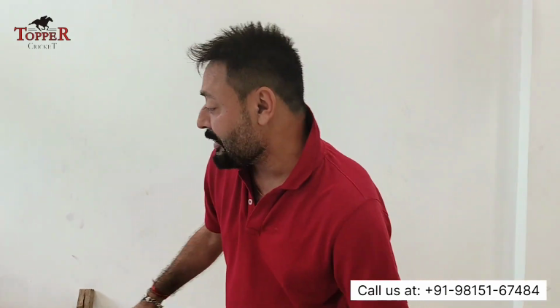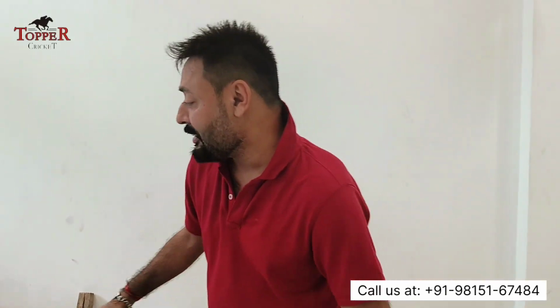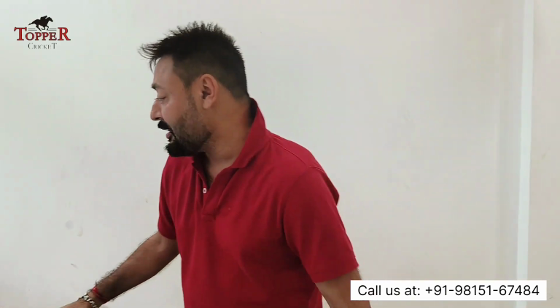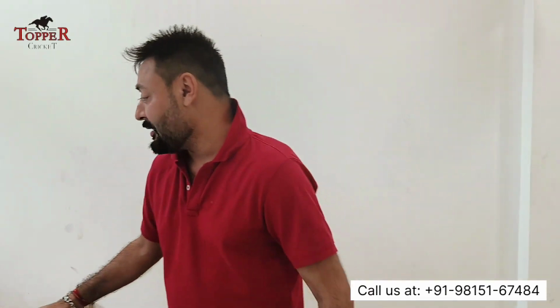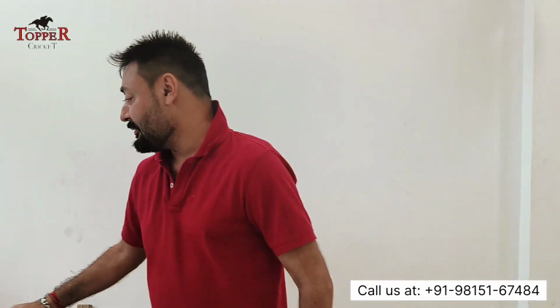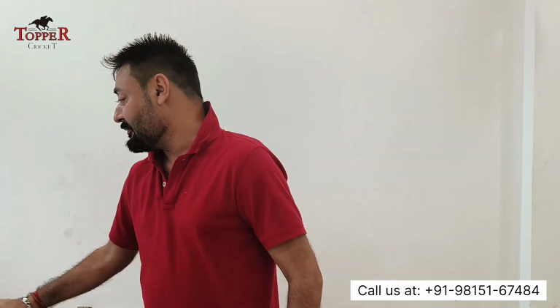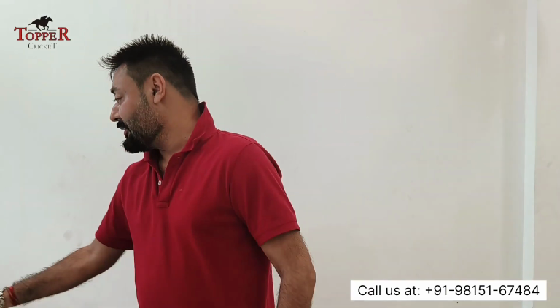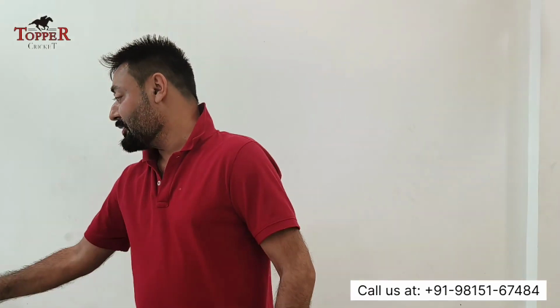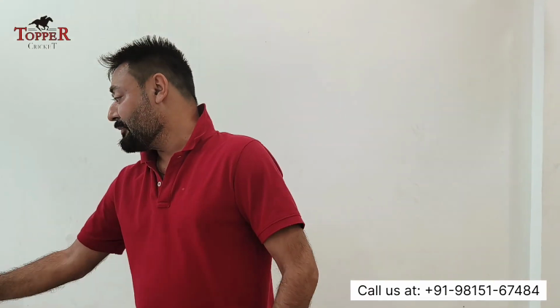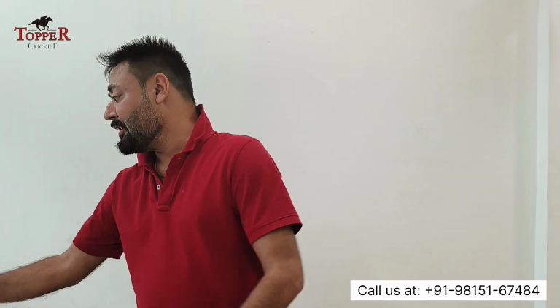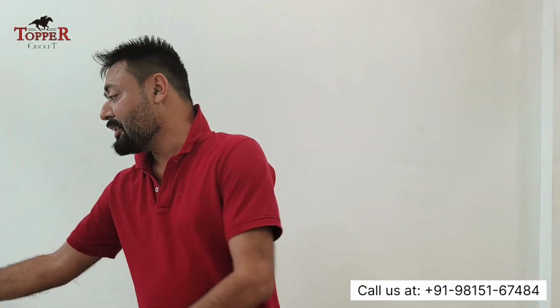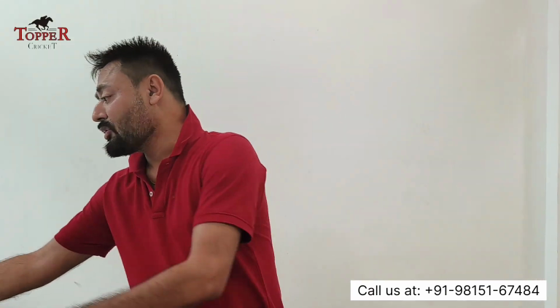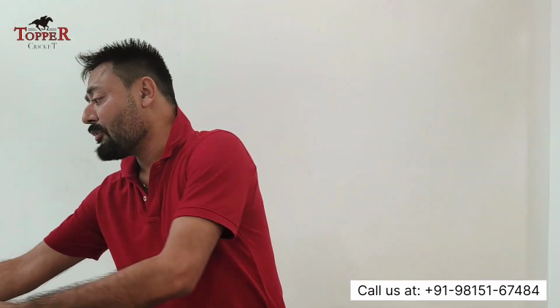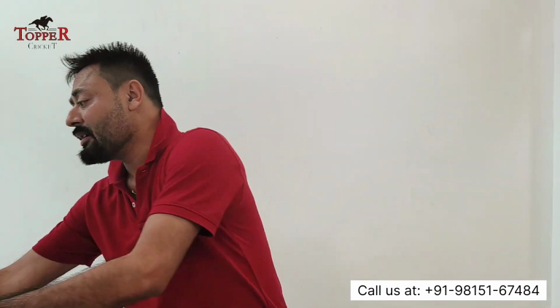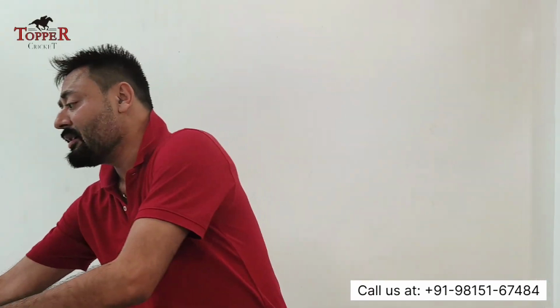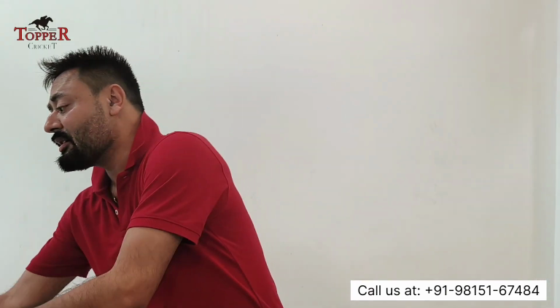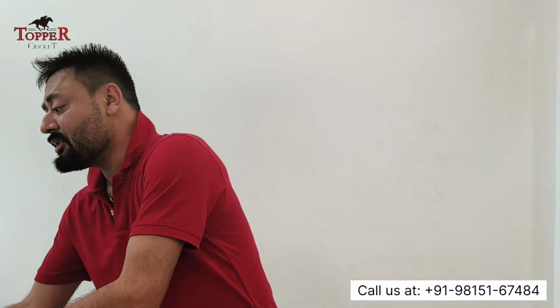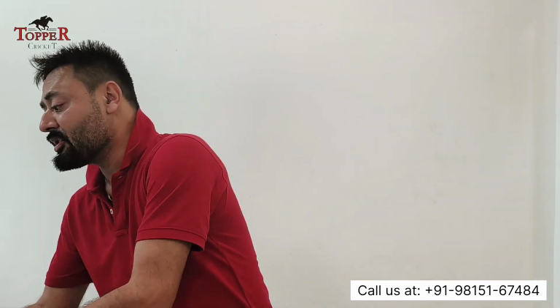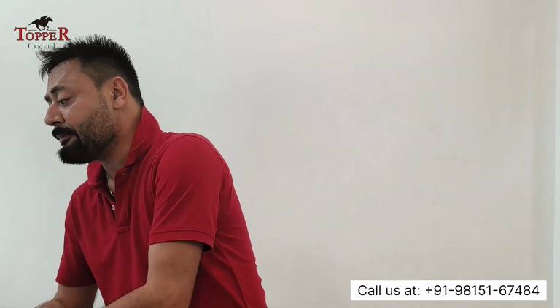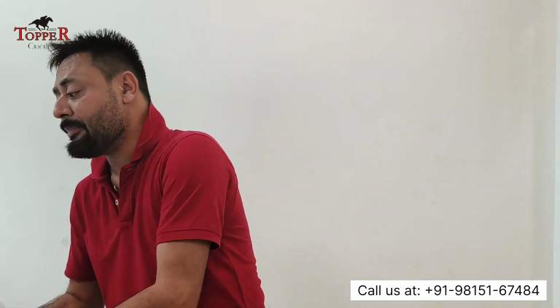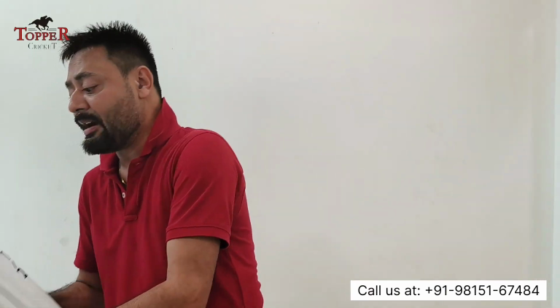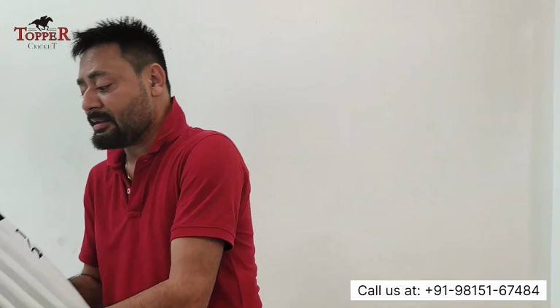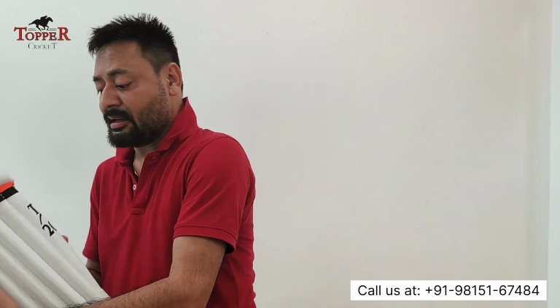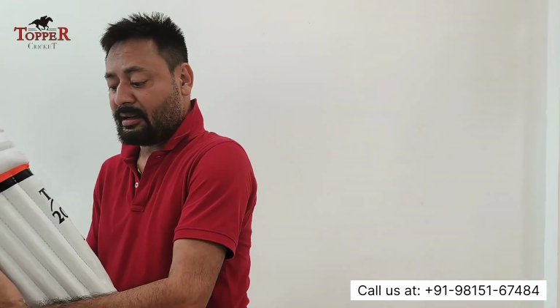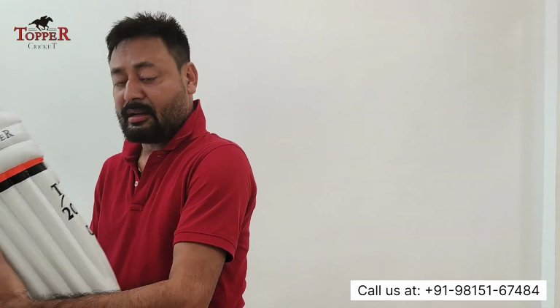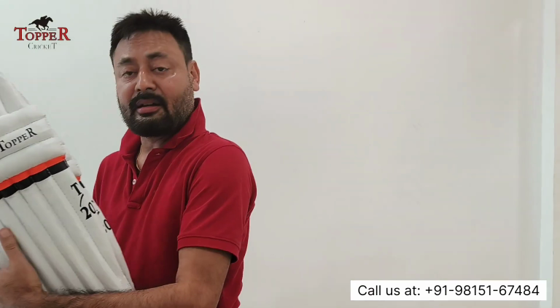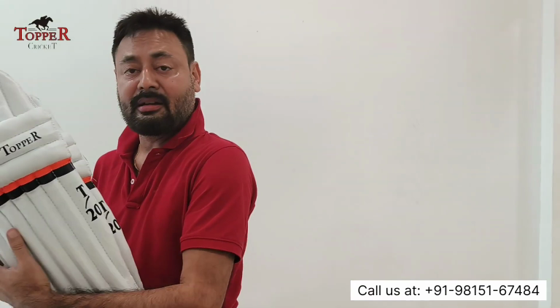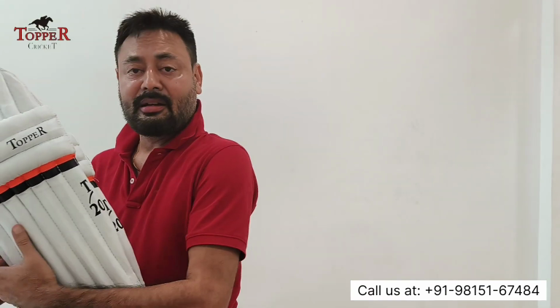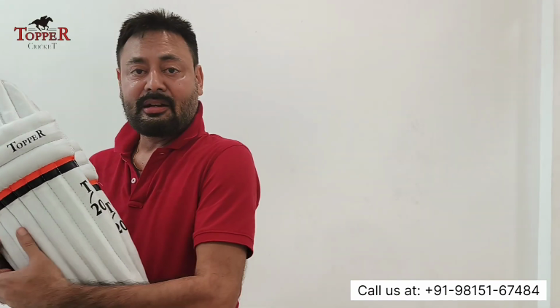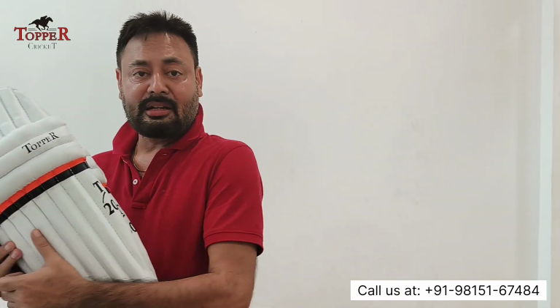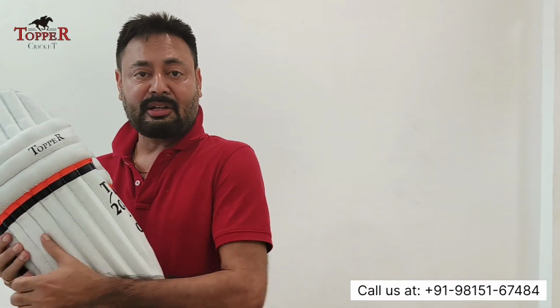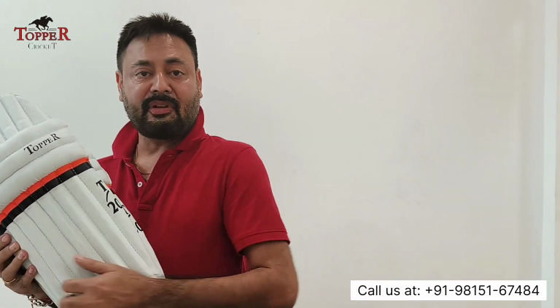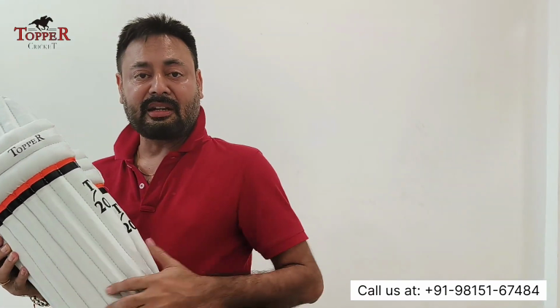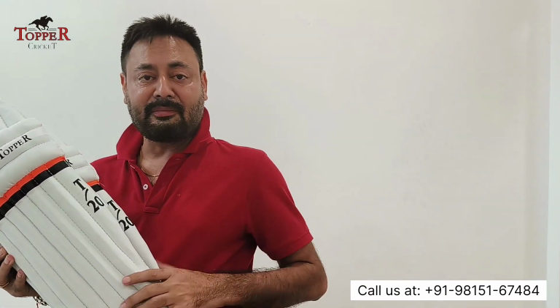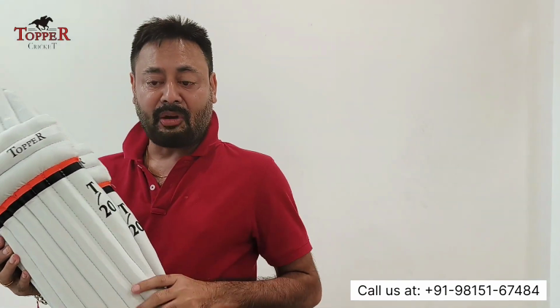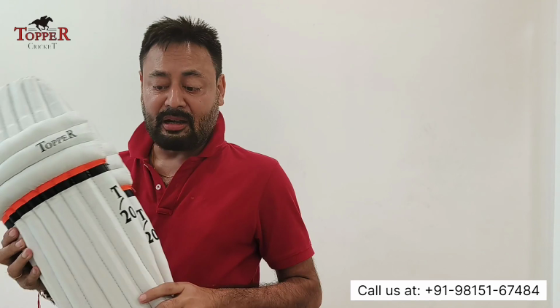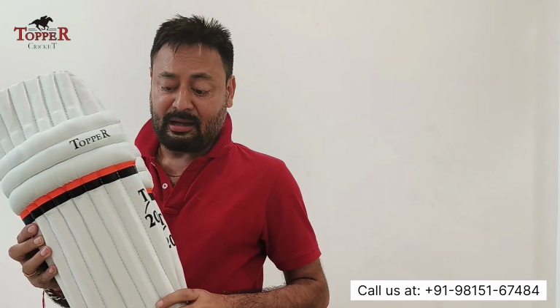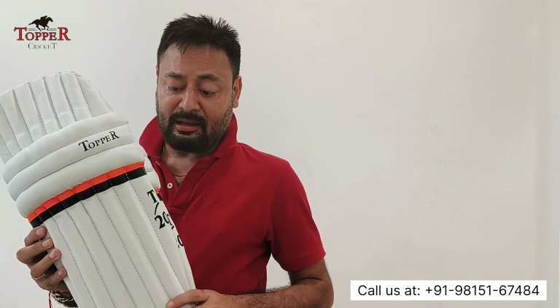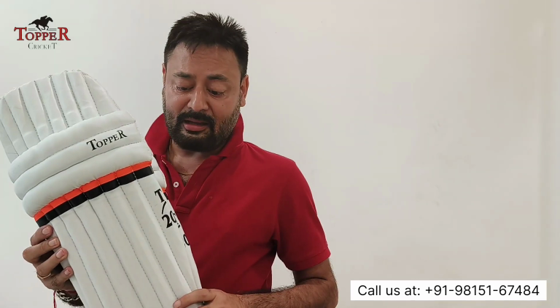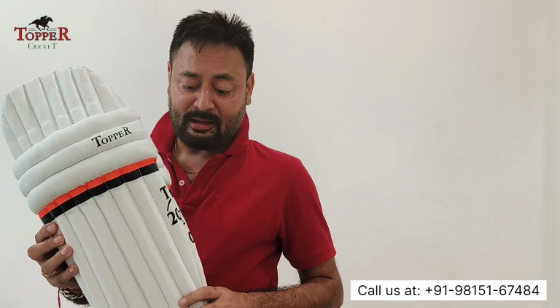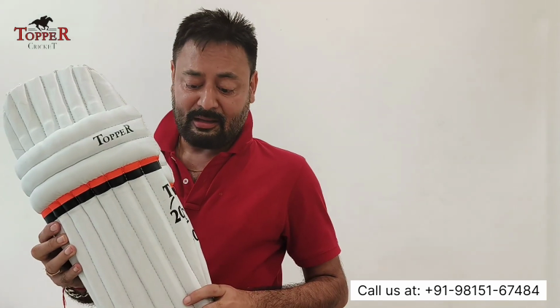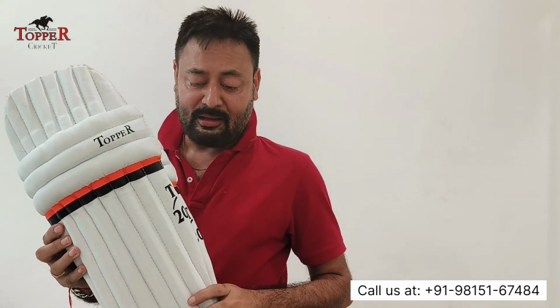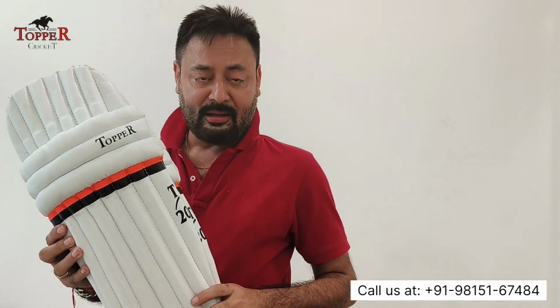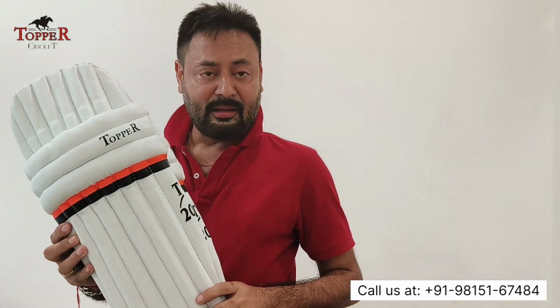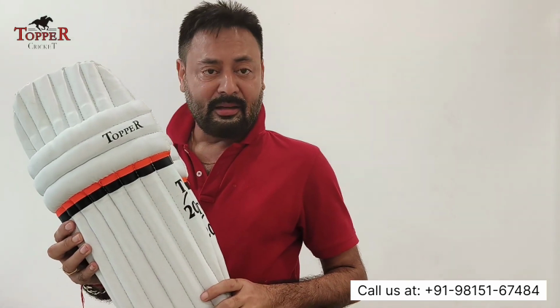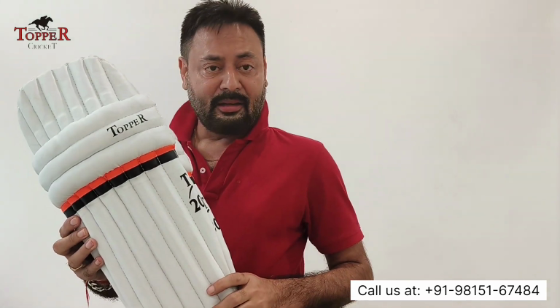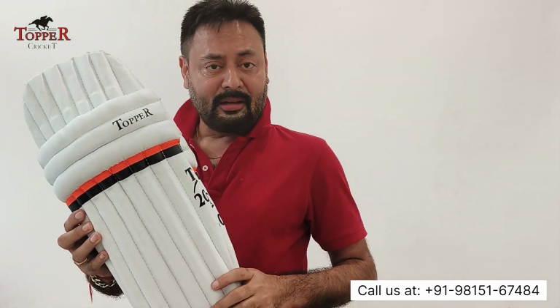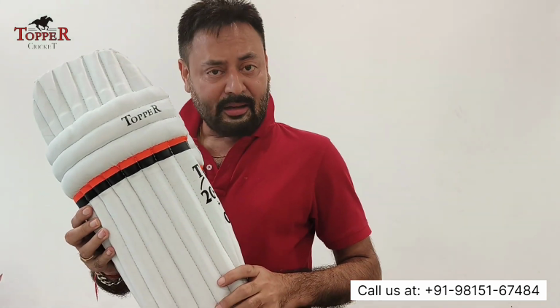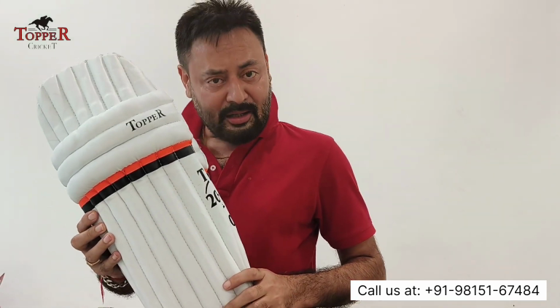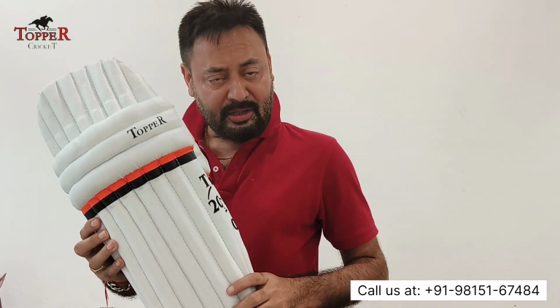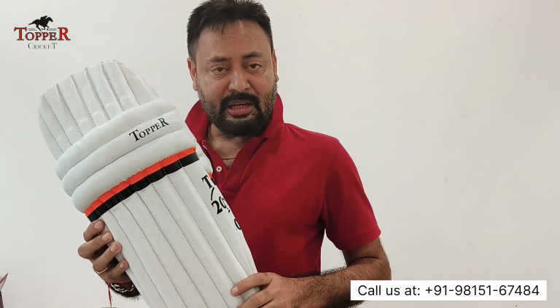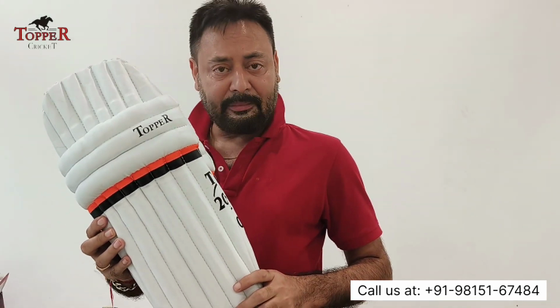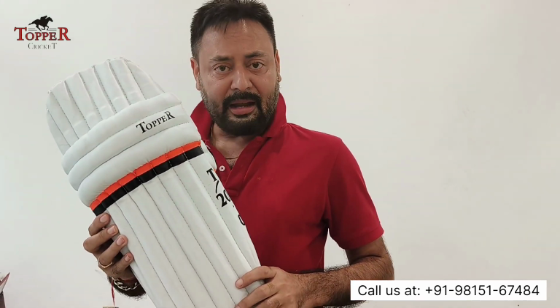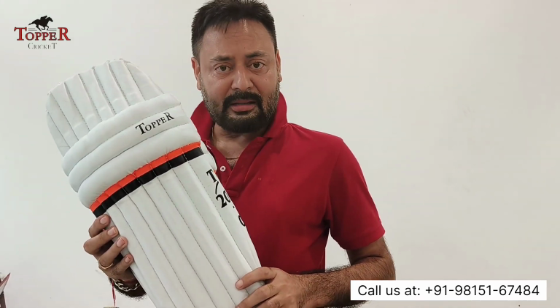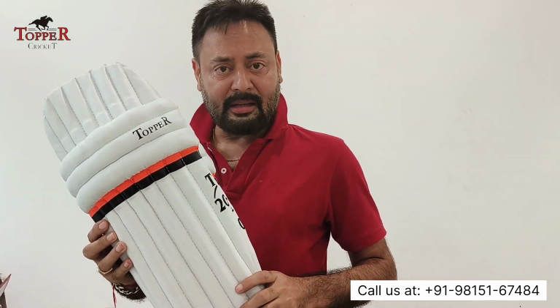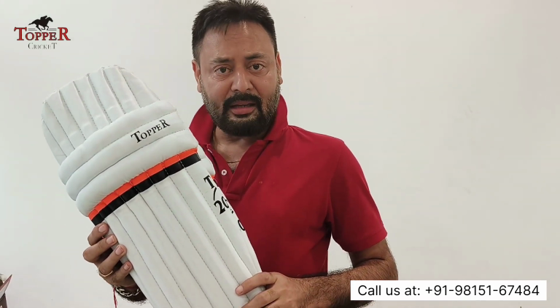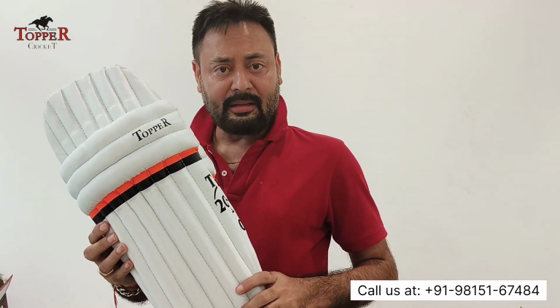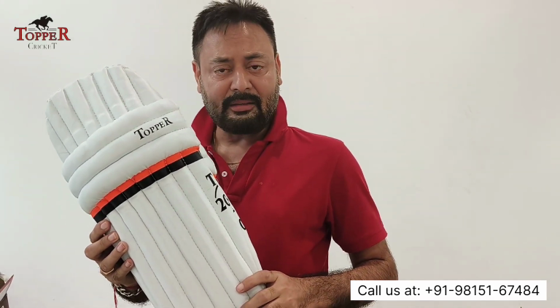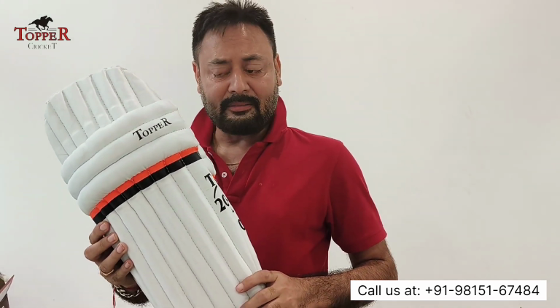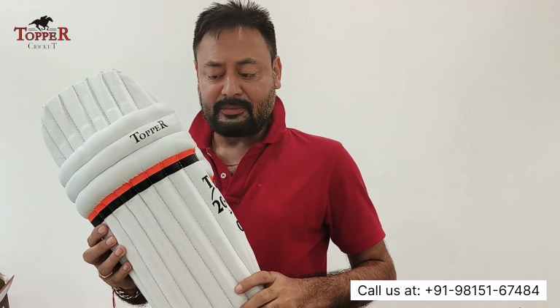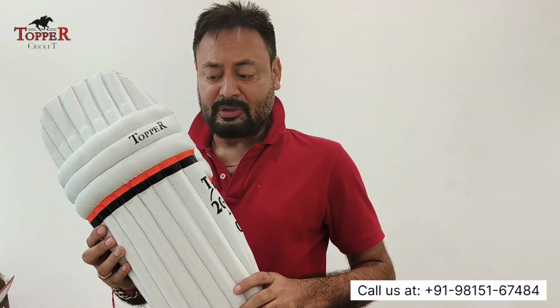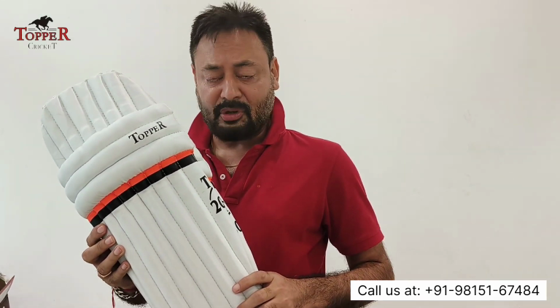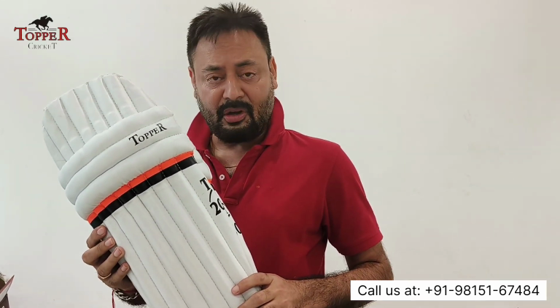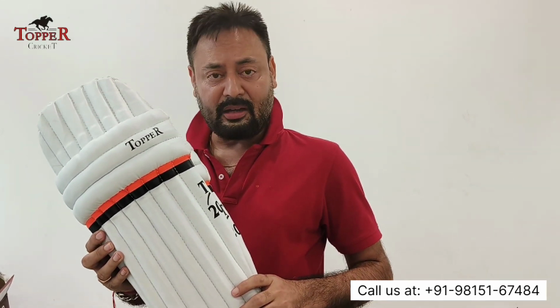We have the economical range of pads. This is a T20 model — good pads, strong and durable.